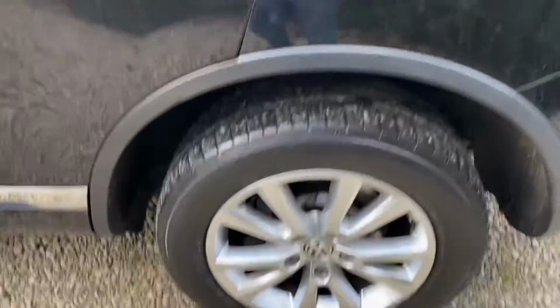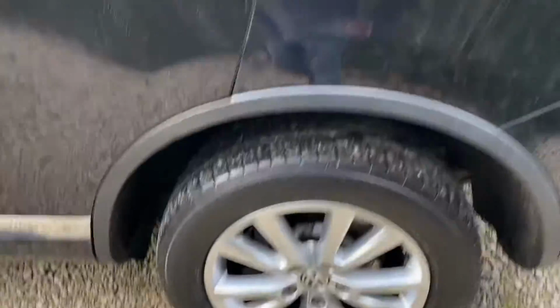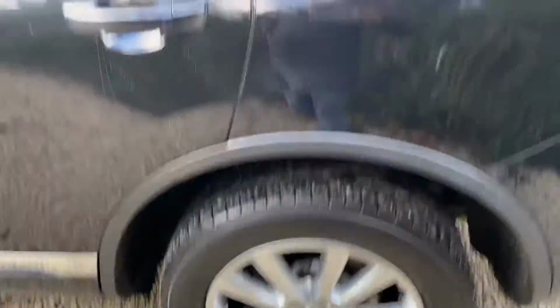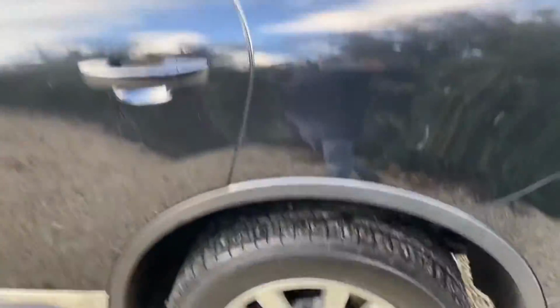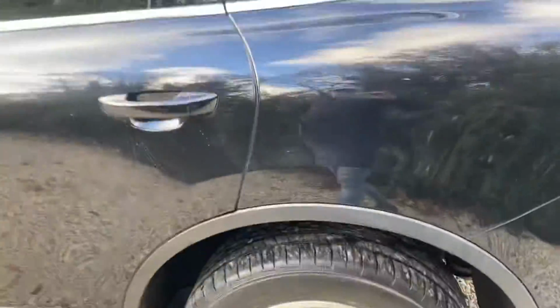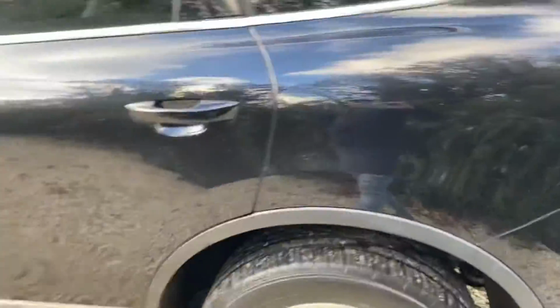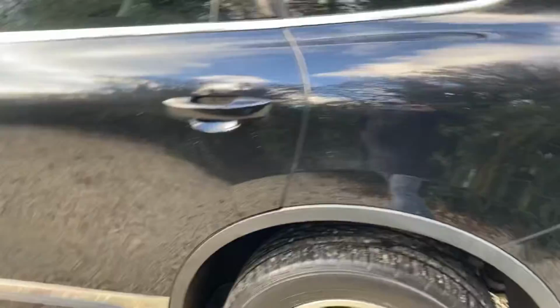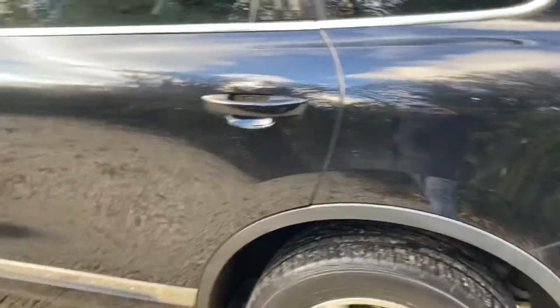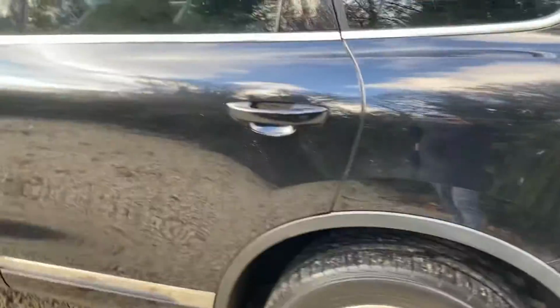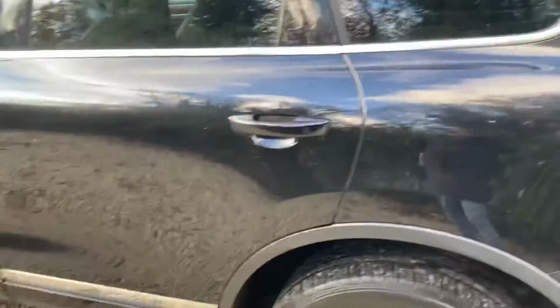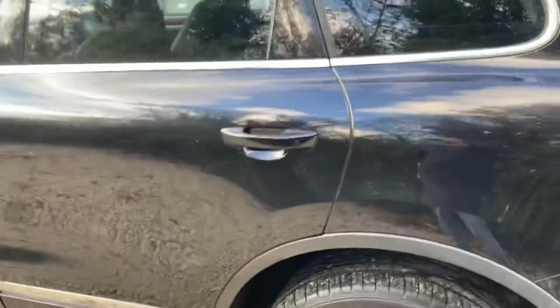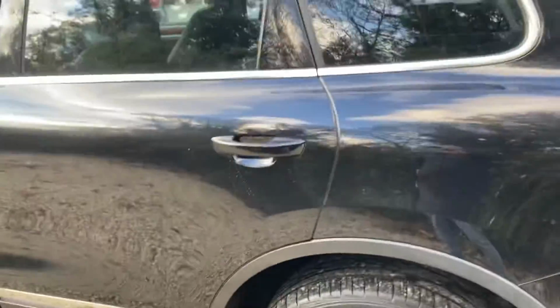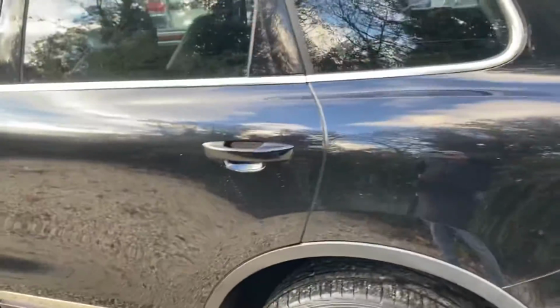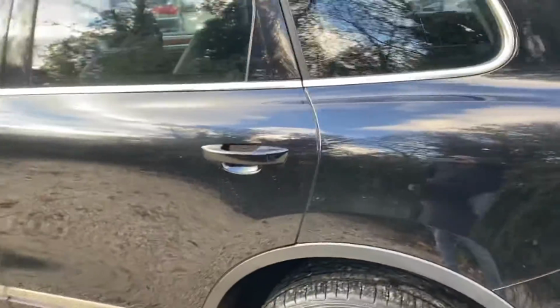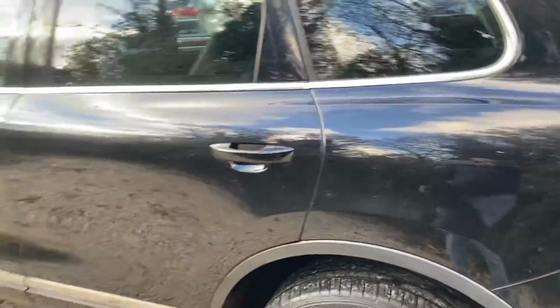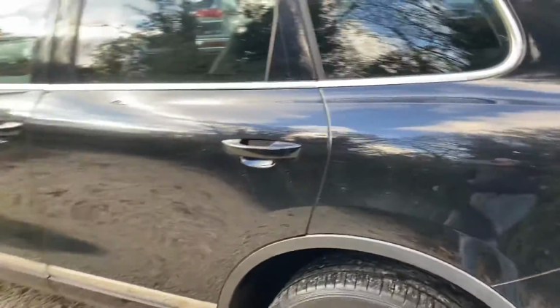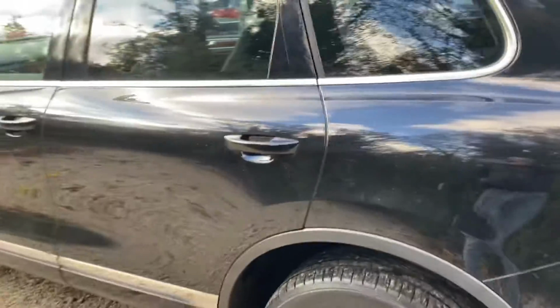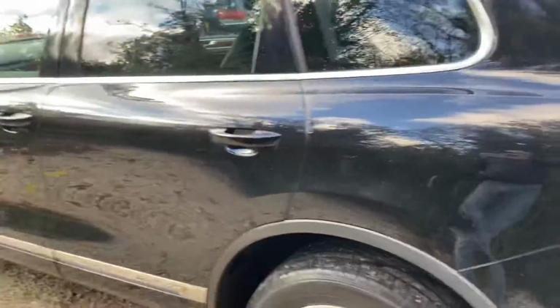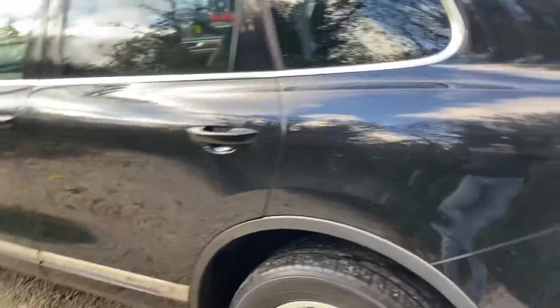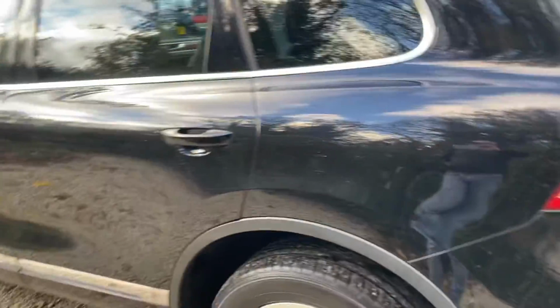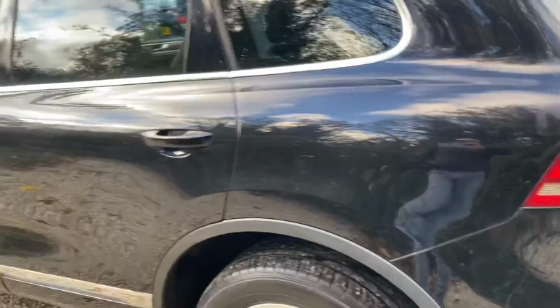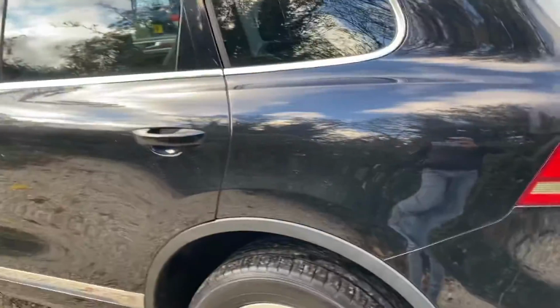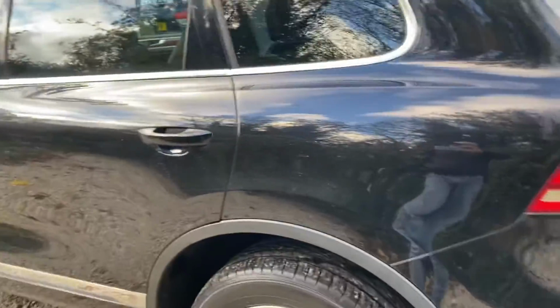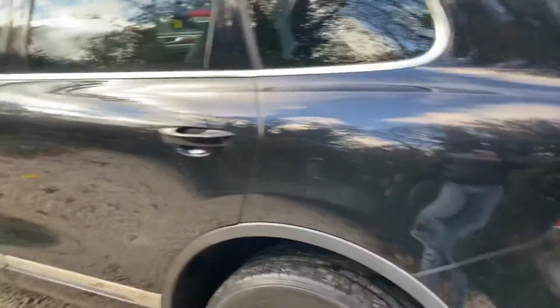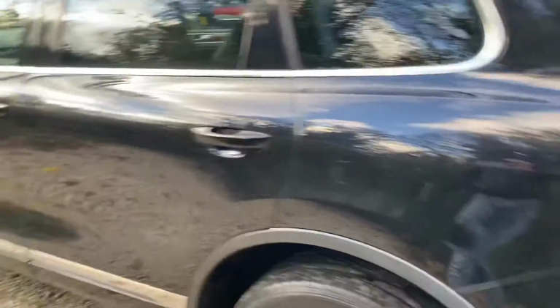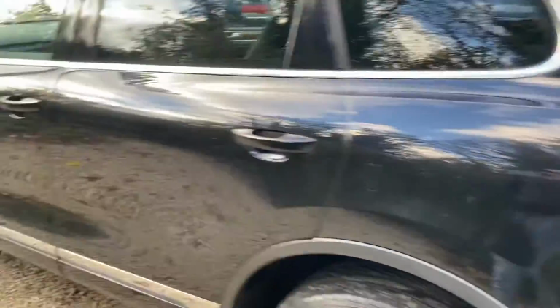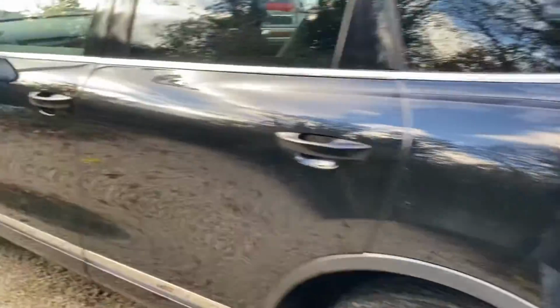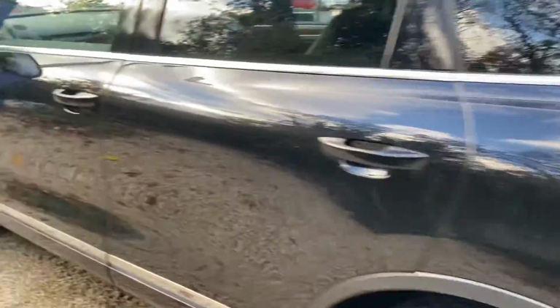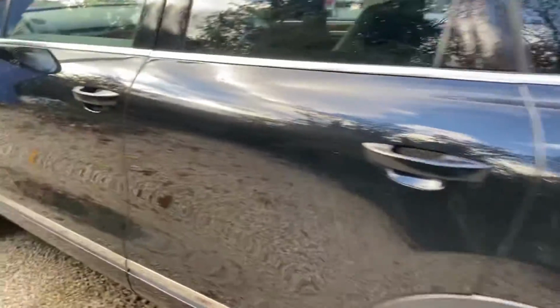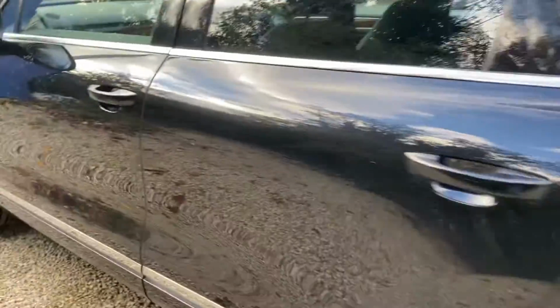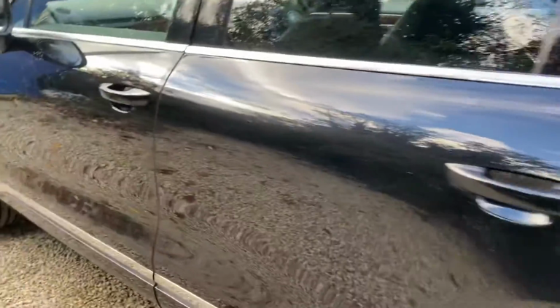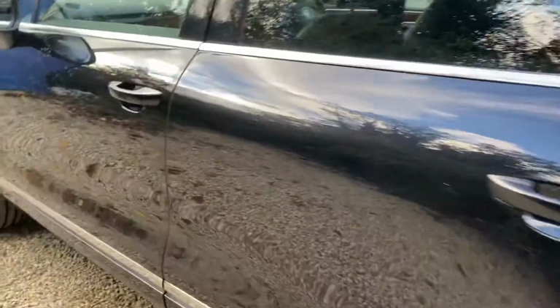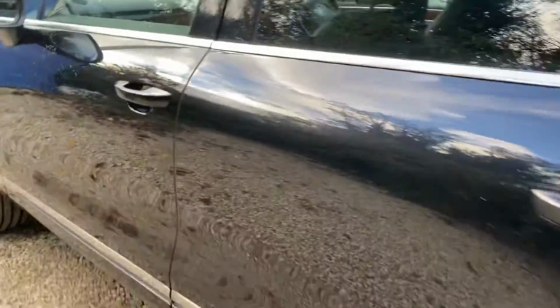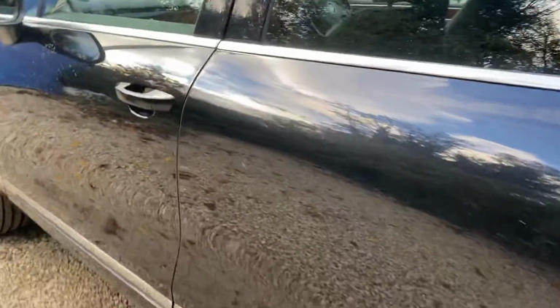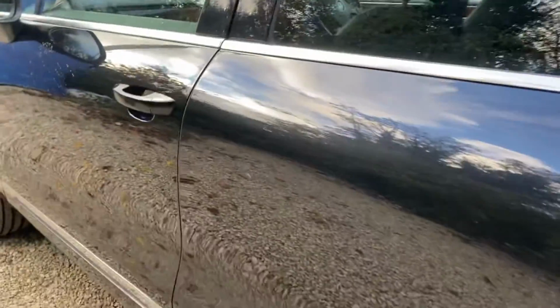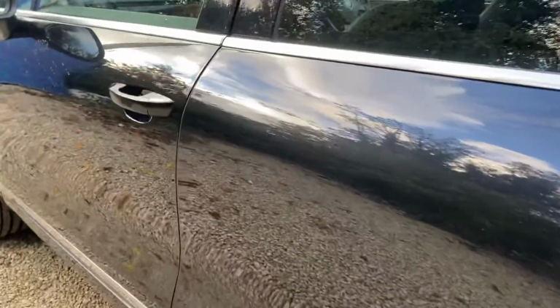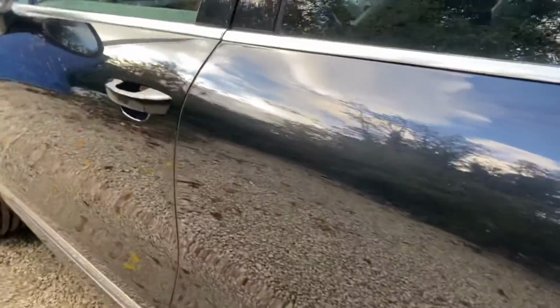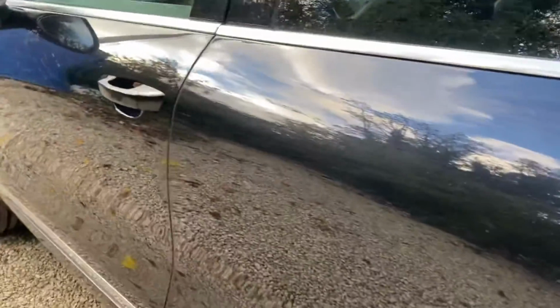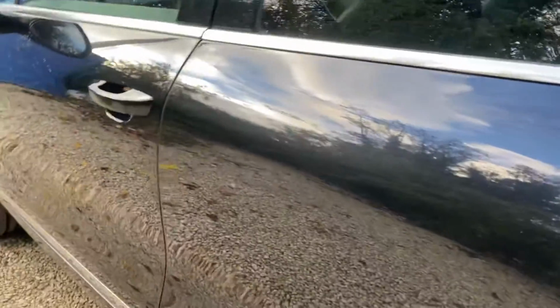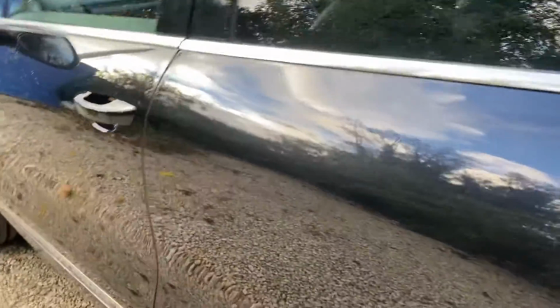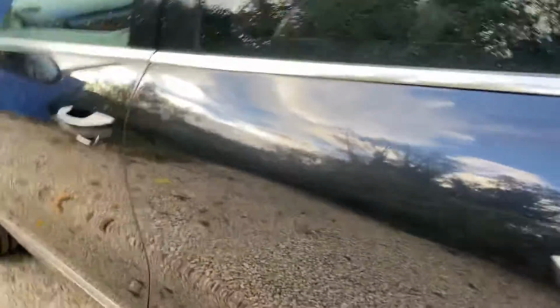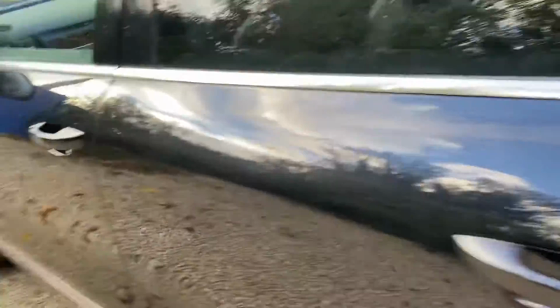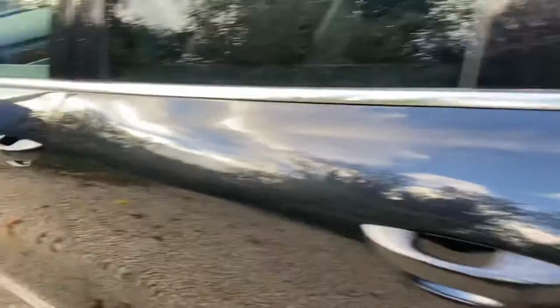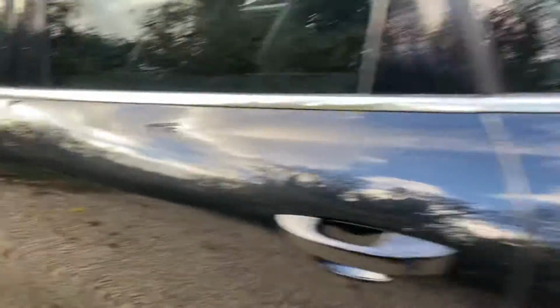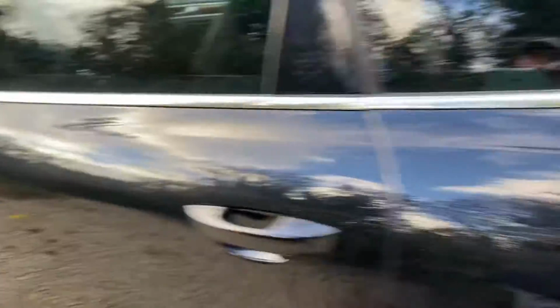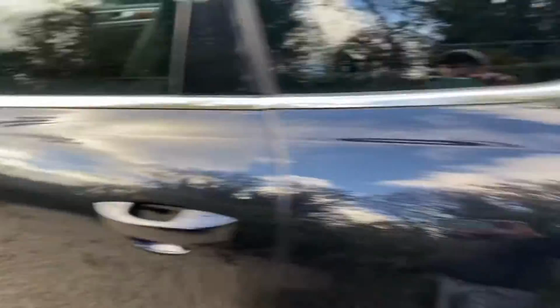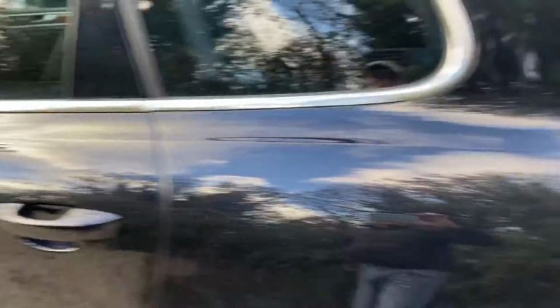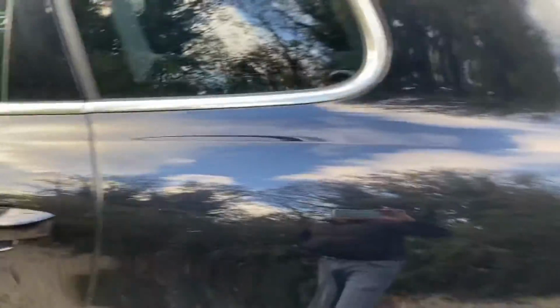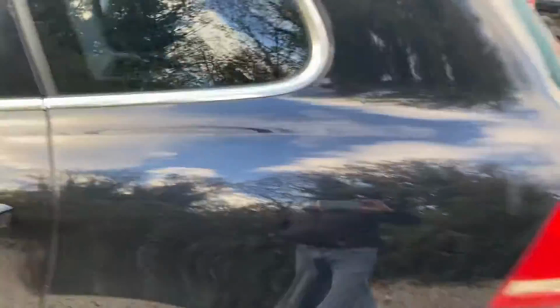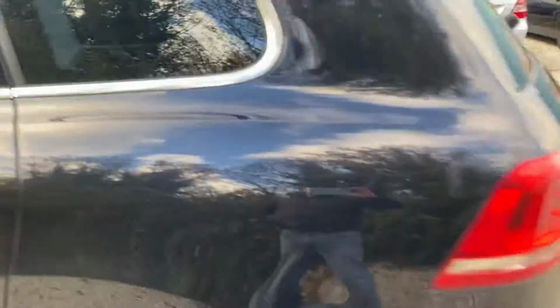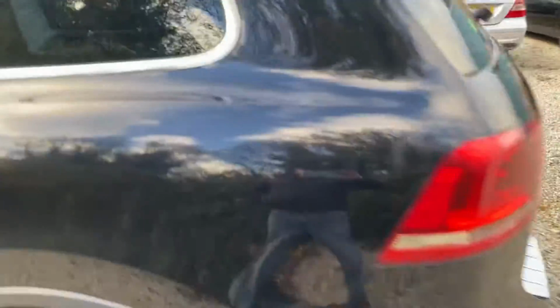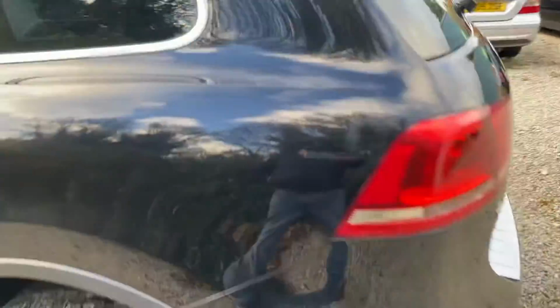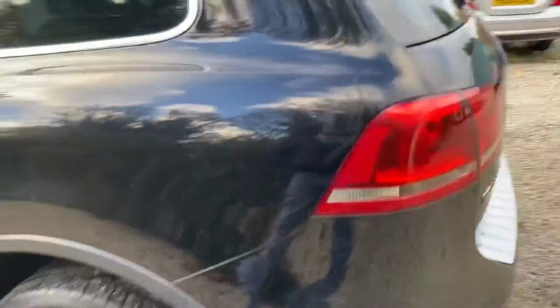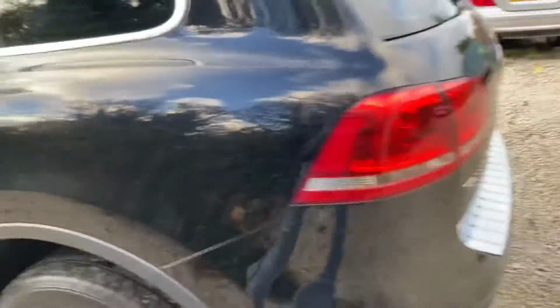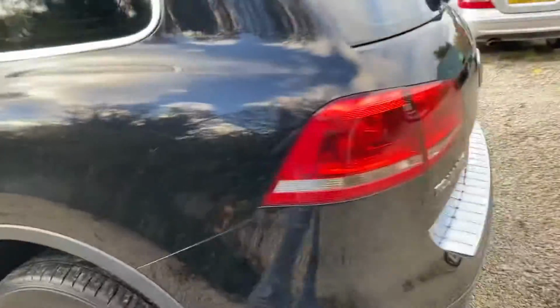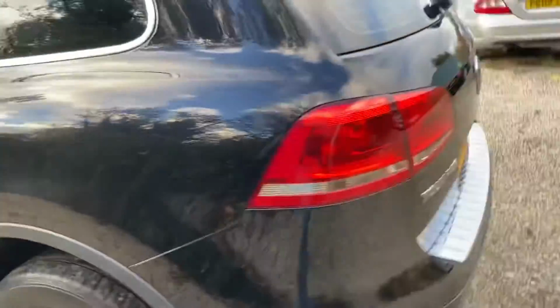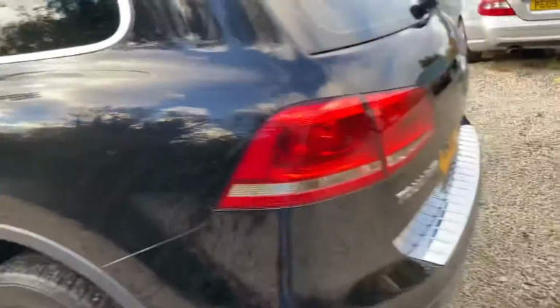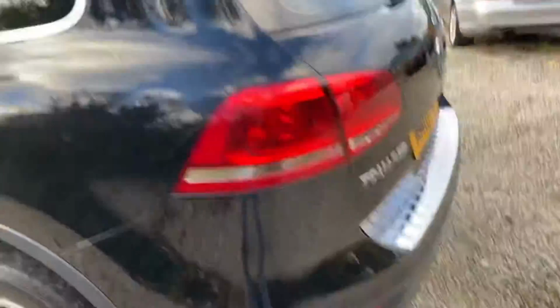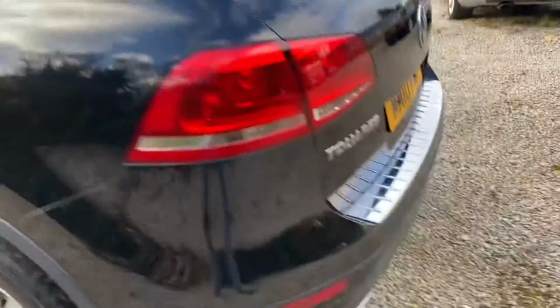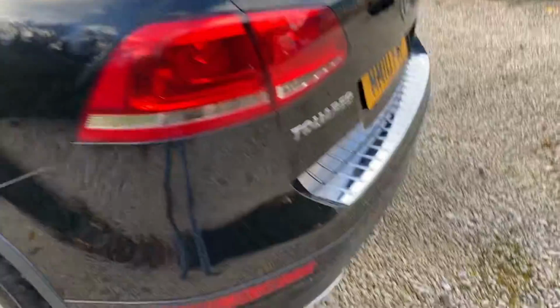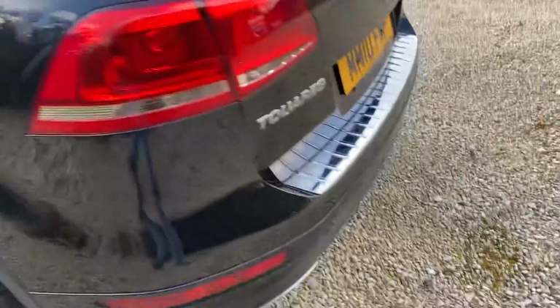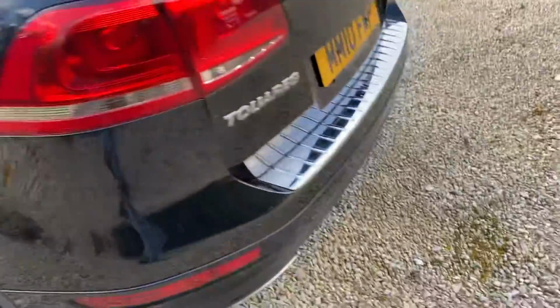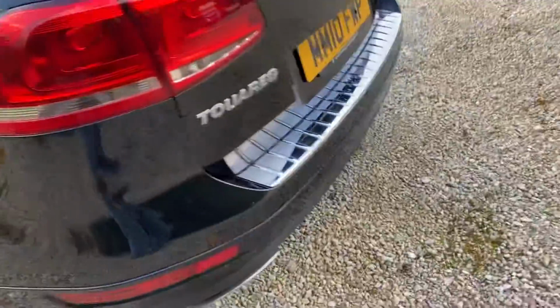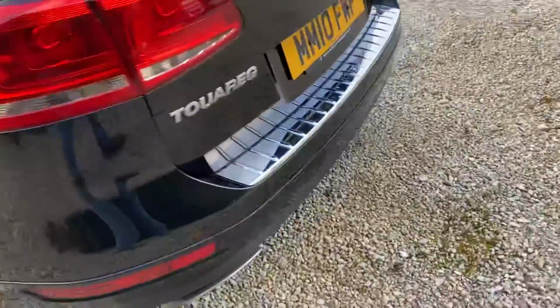It does have the odd mark and dents and things like that, but I suppose with the mileage you're going to pick something up.